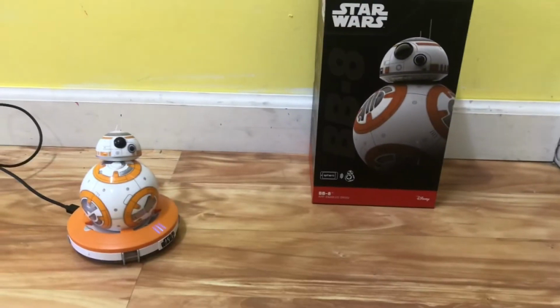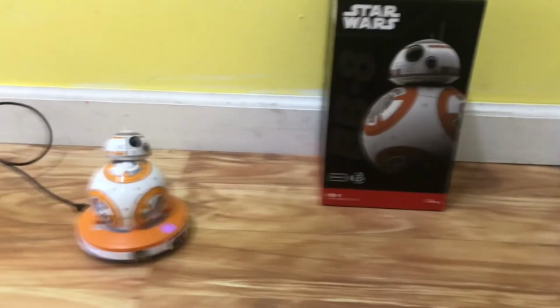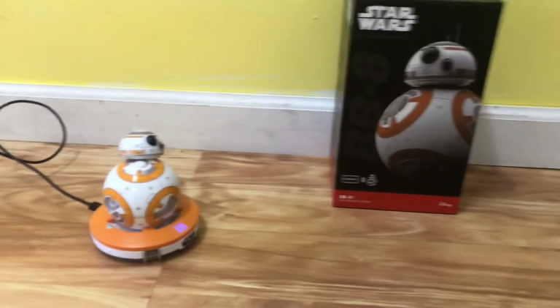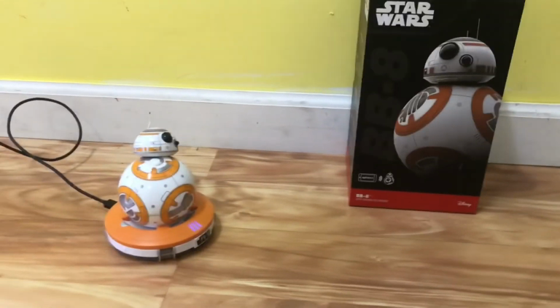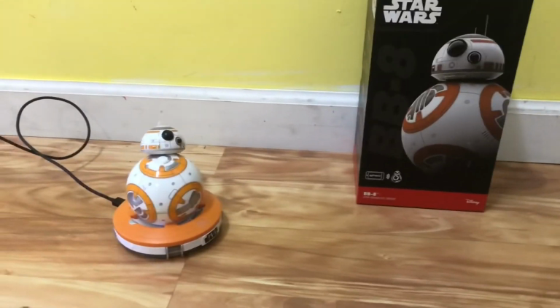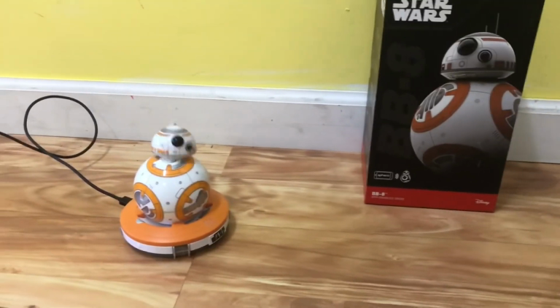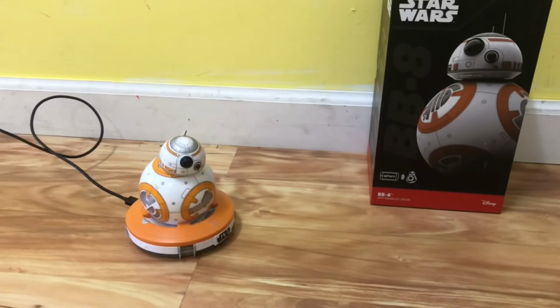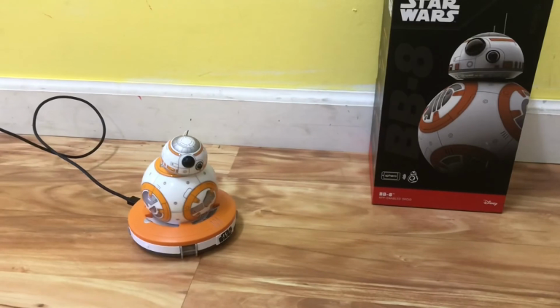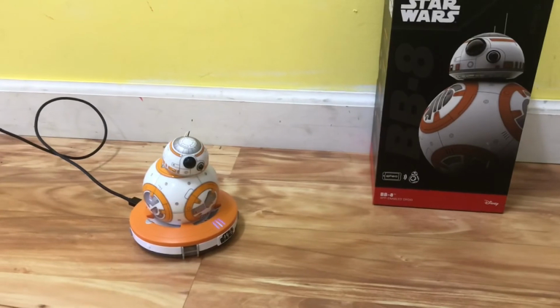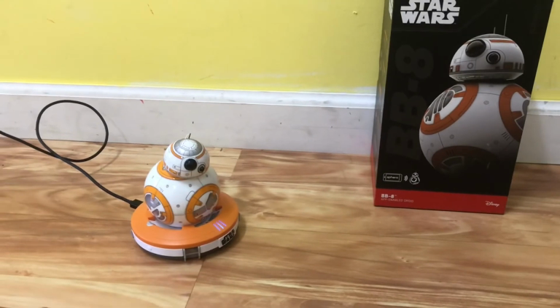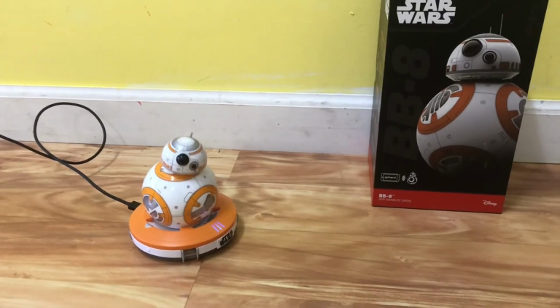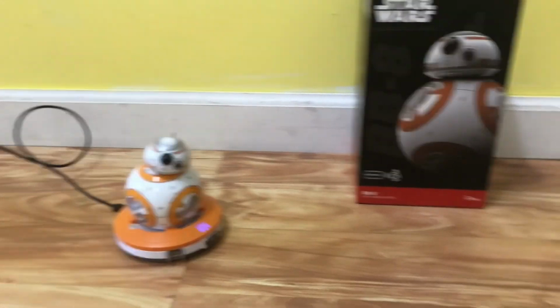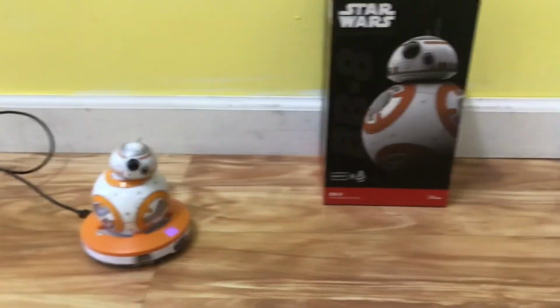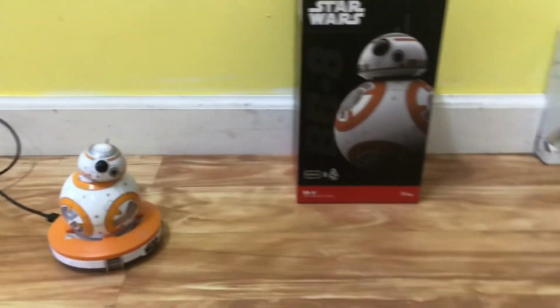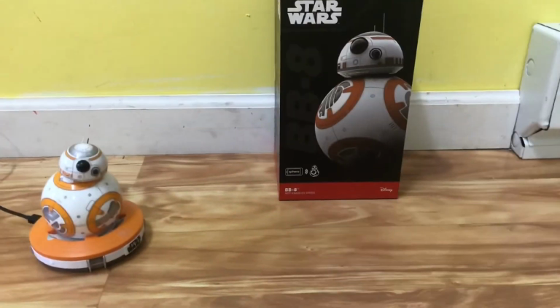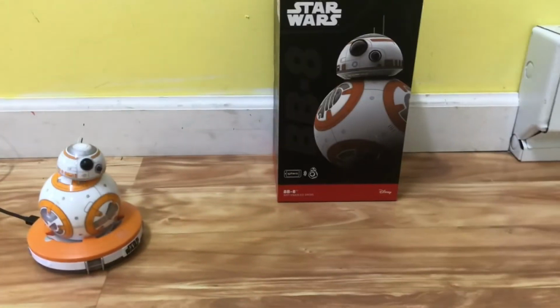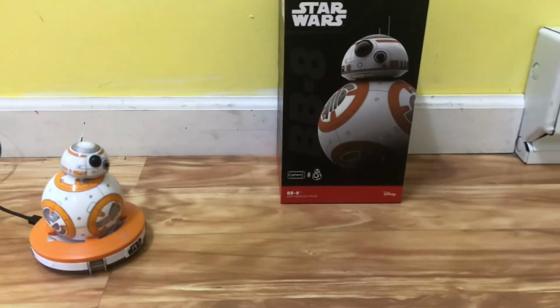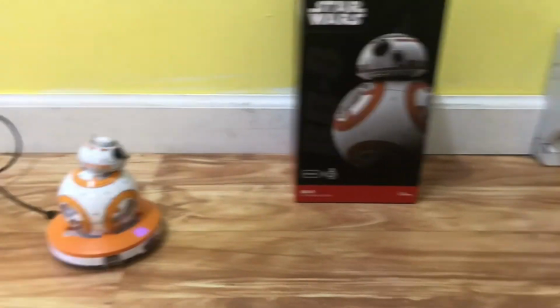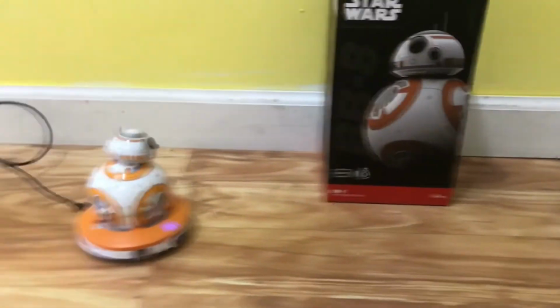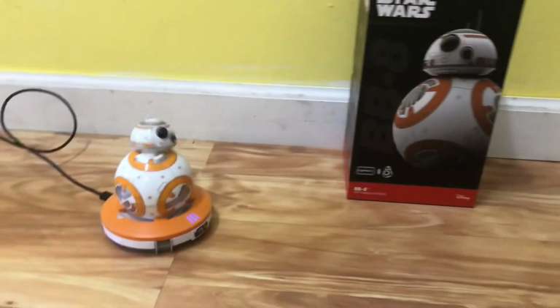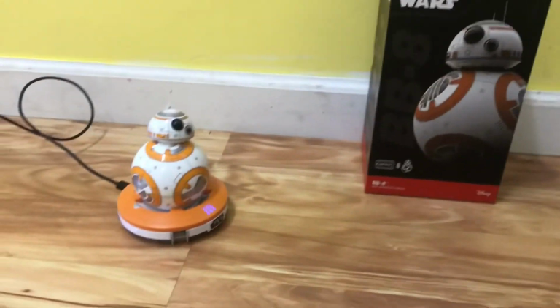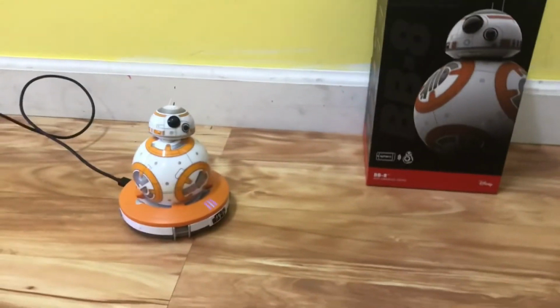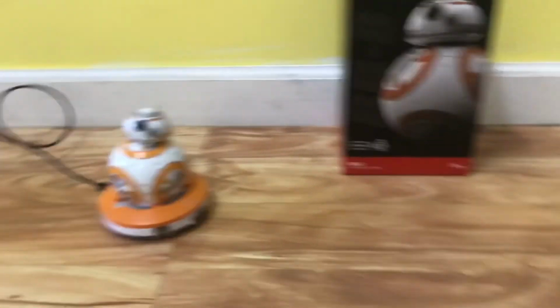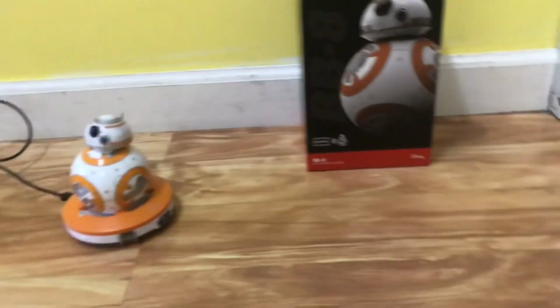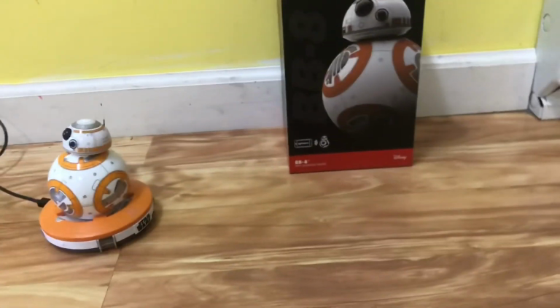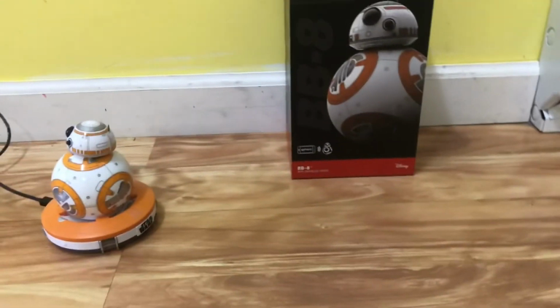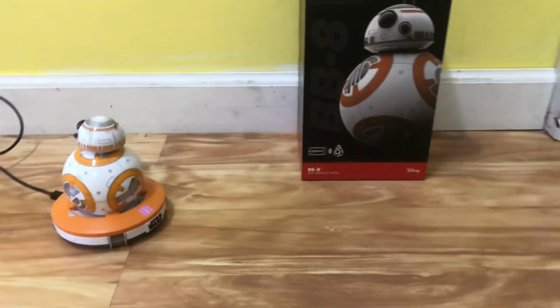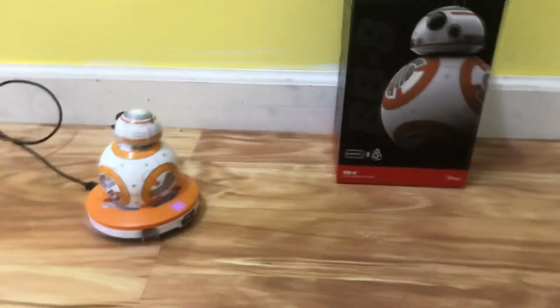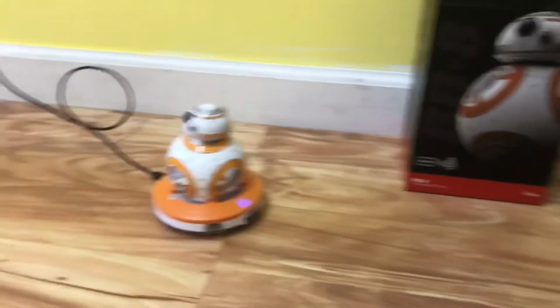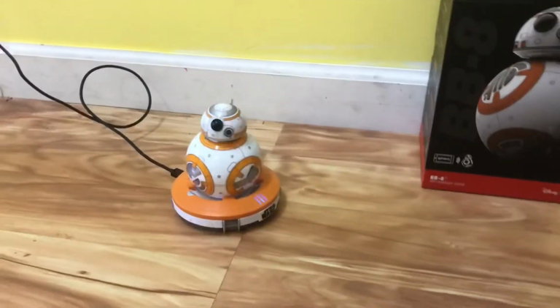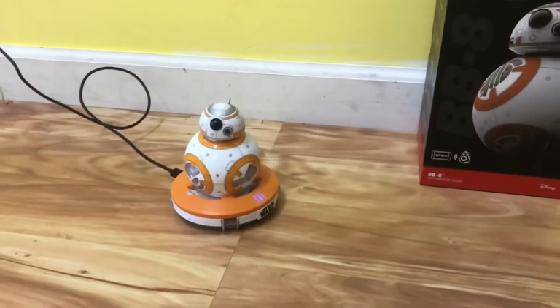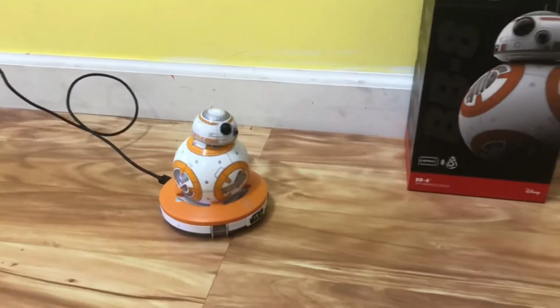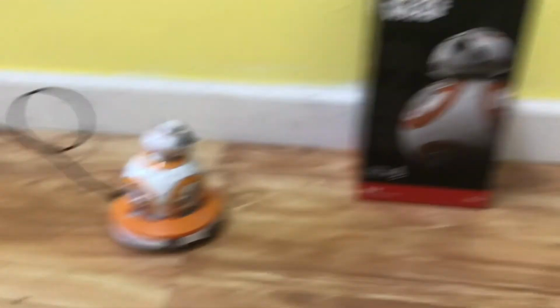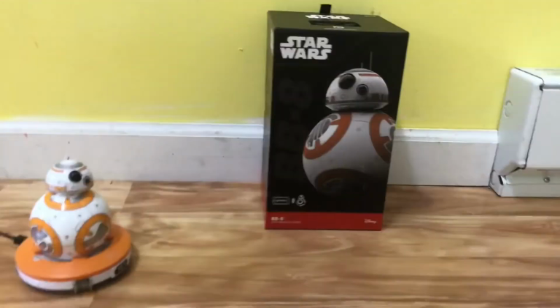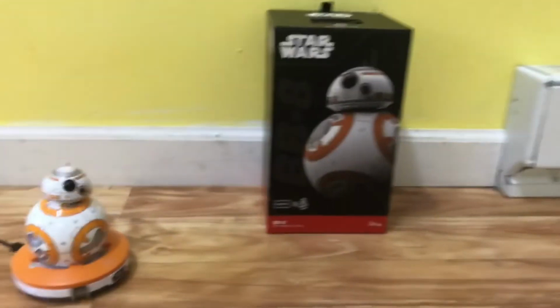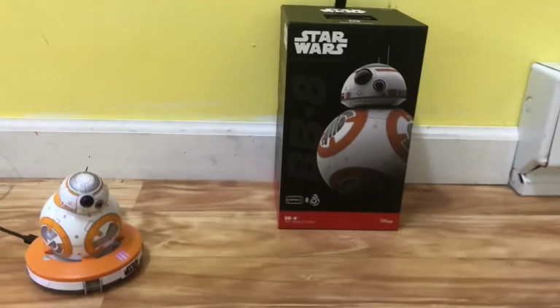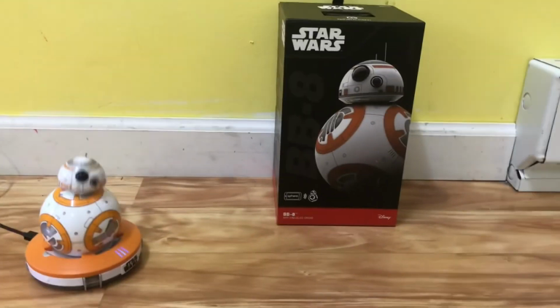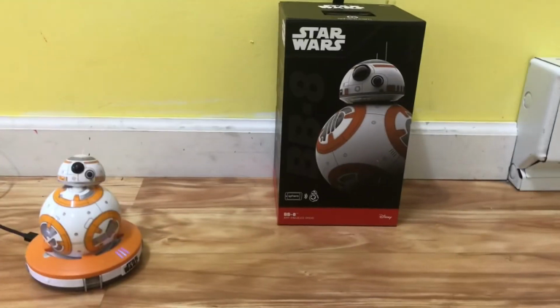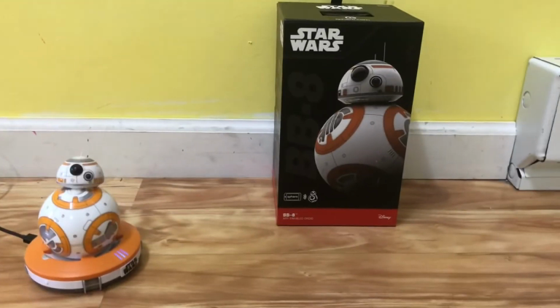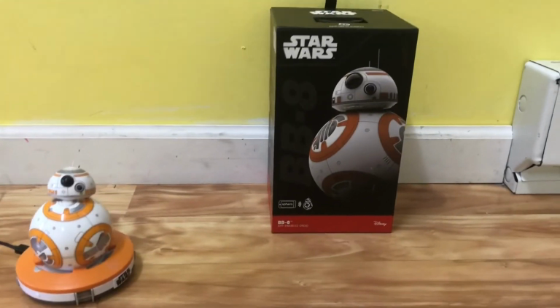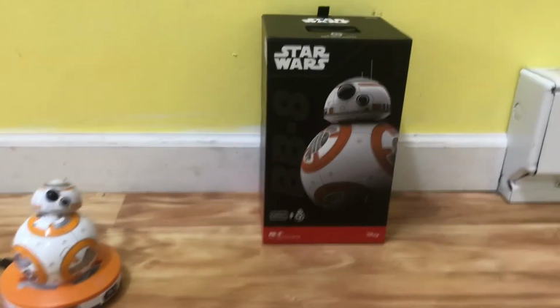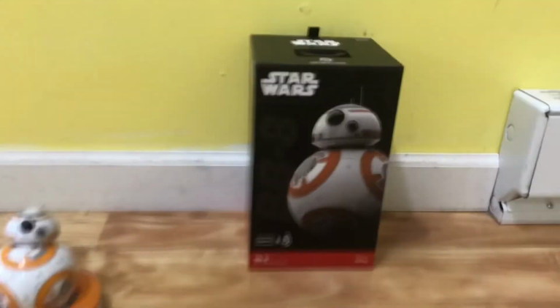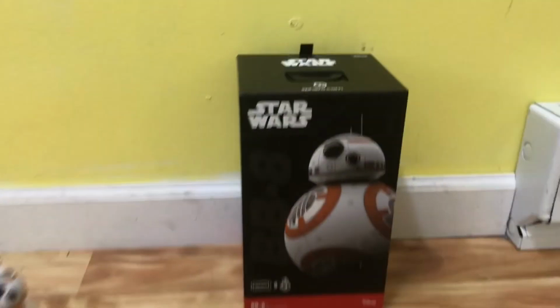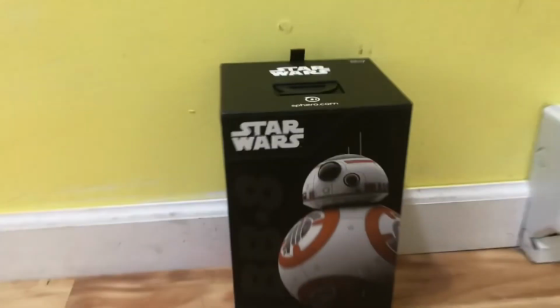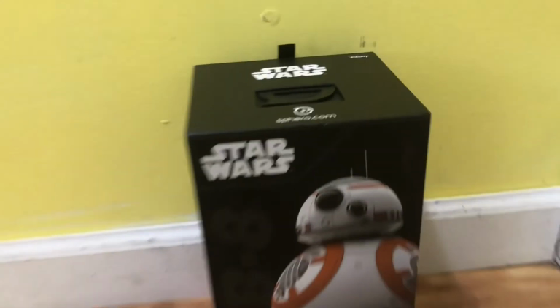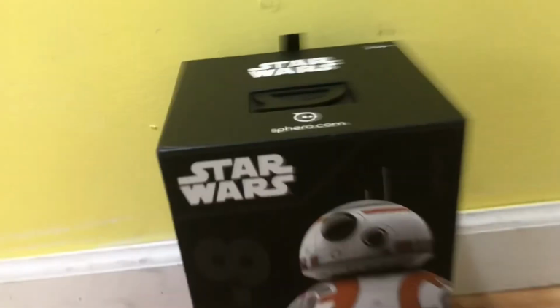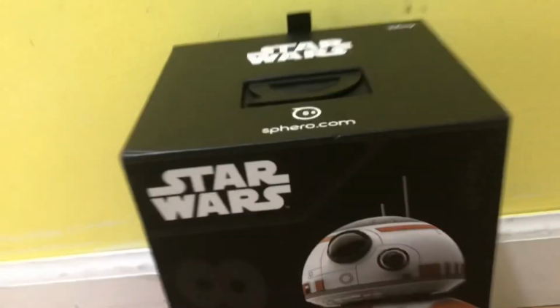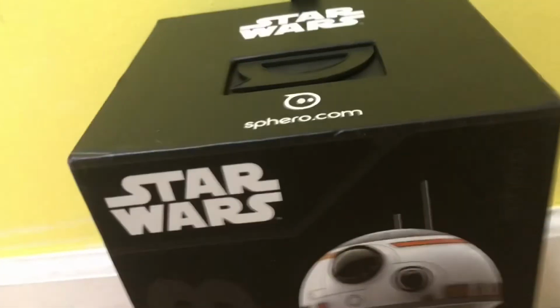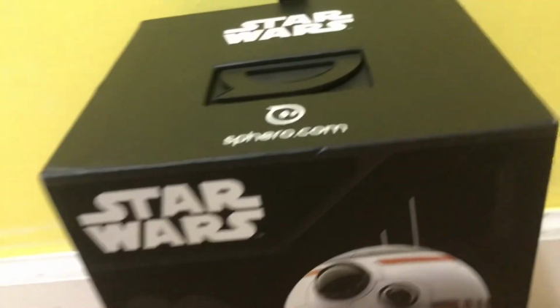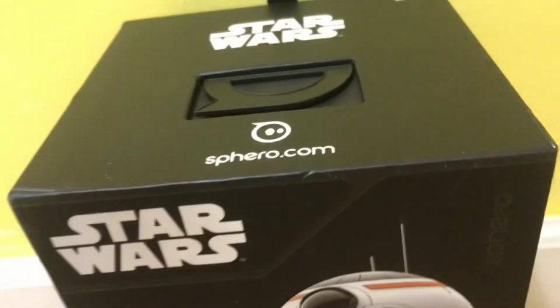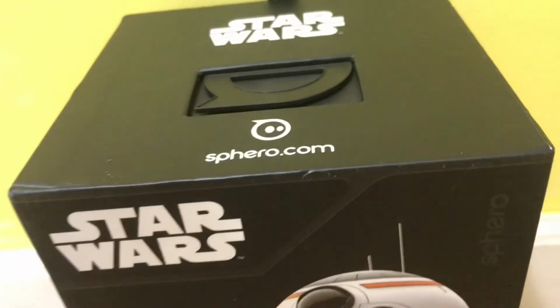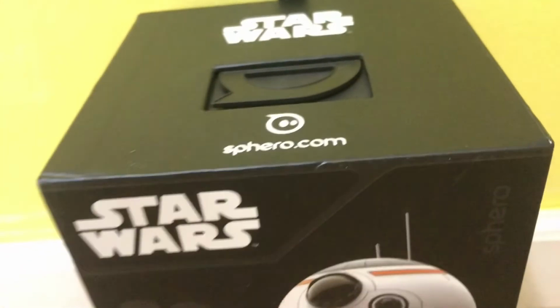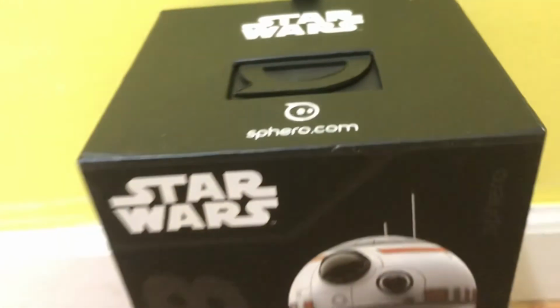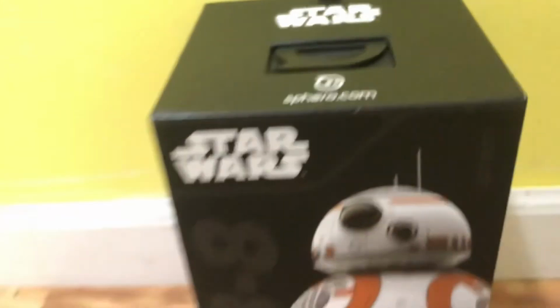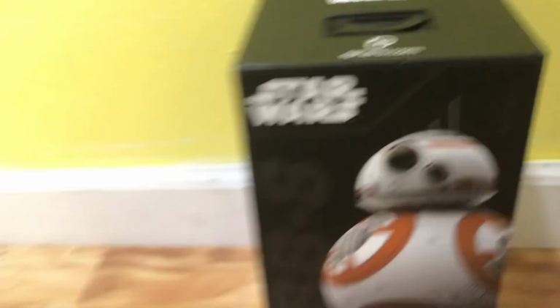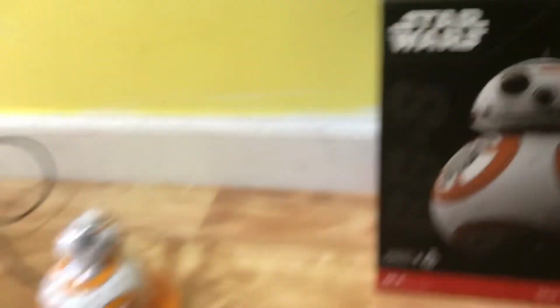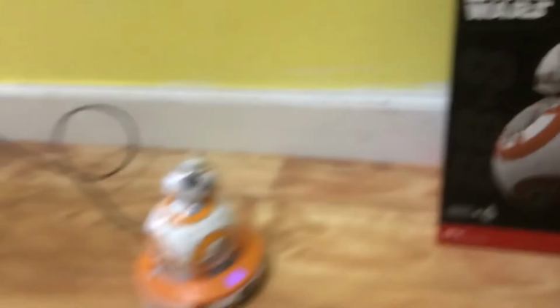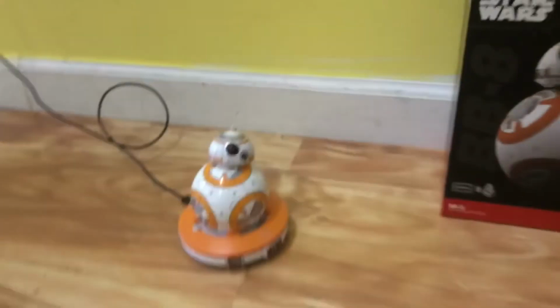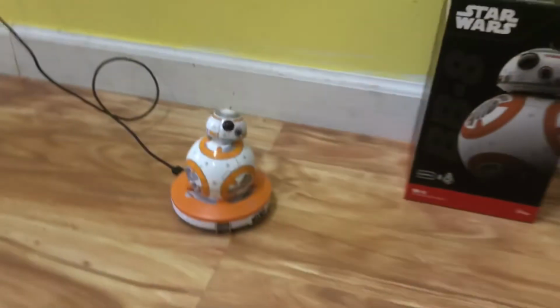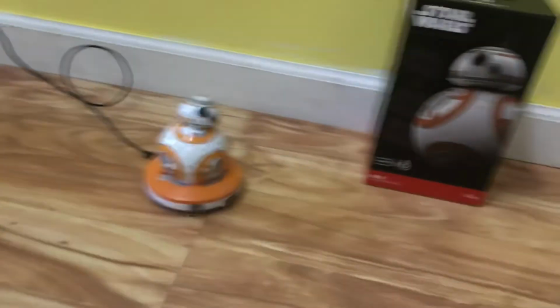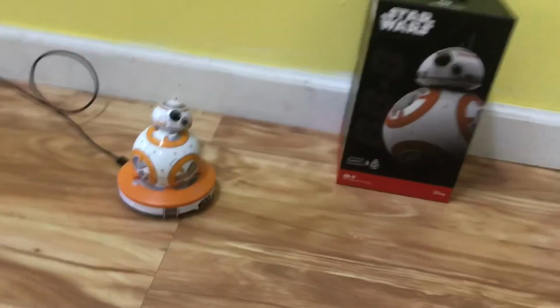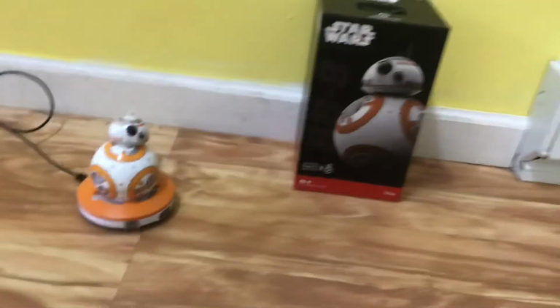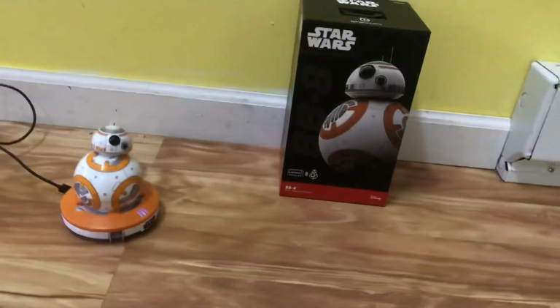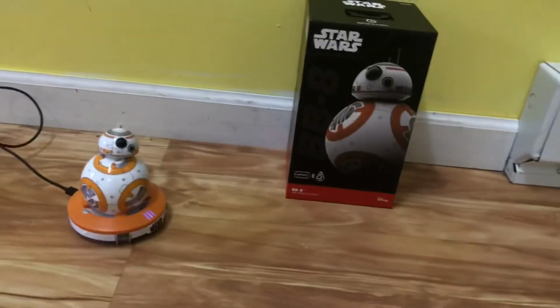This is an actual good robot. So yeah, thank you, whoever made this.